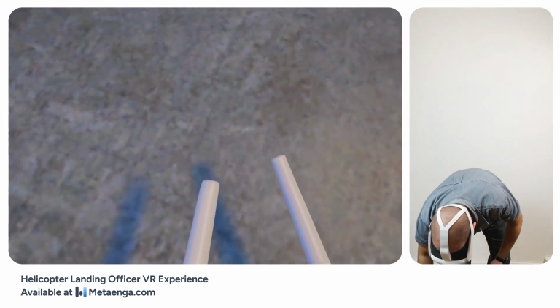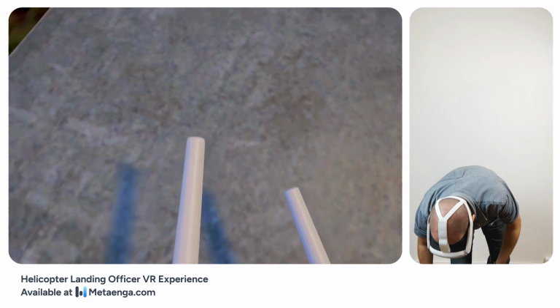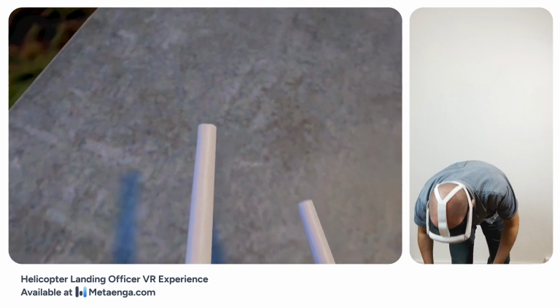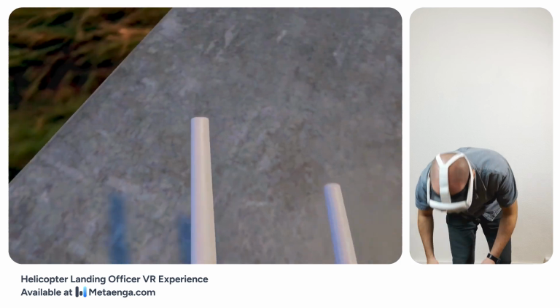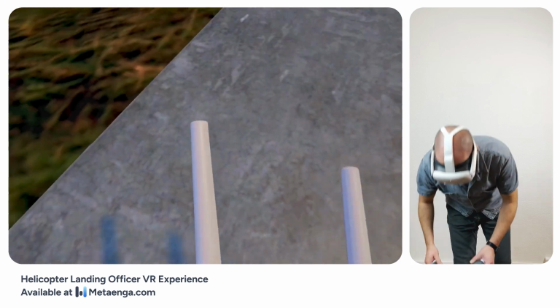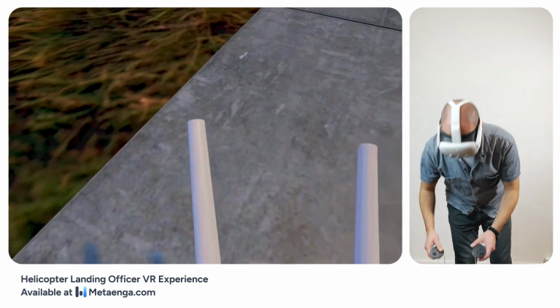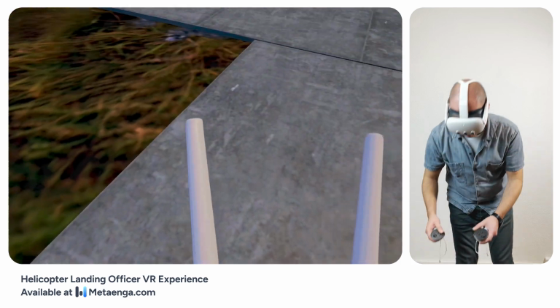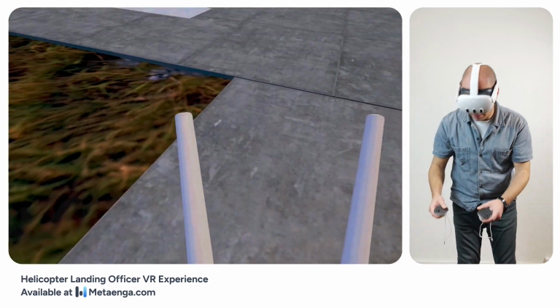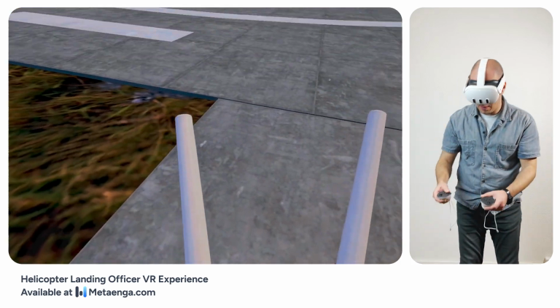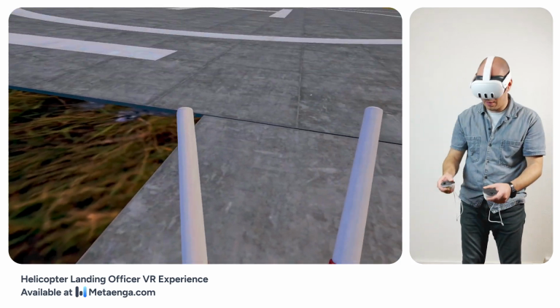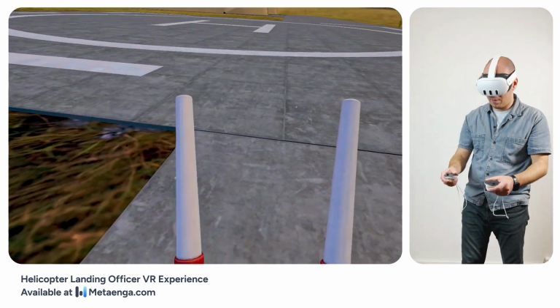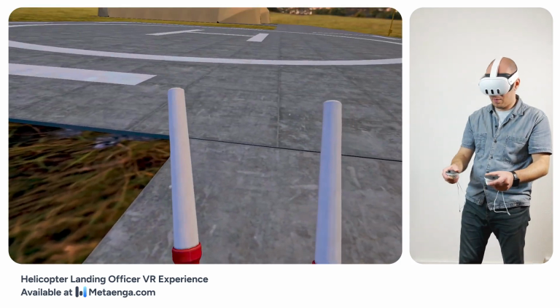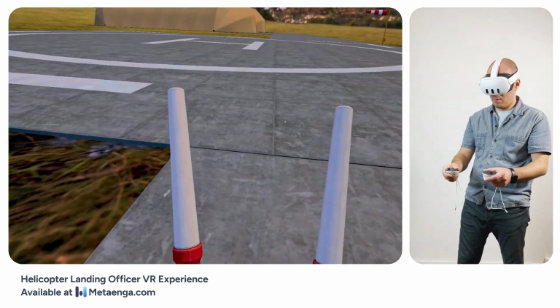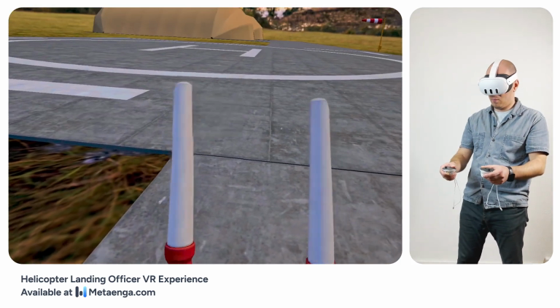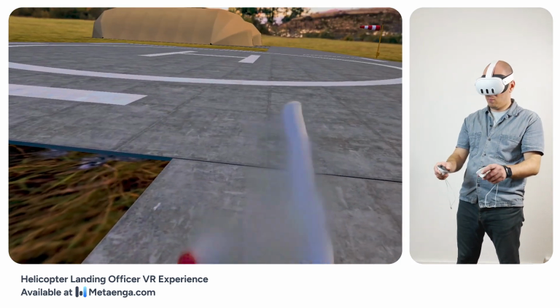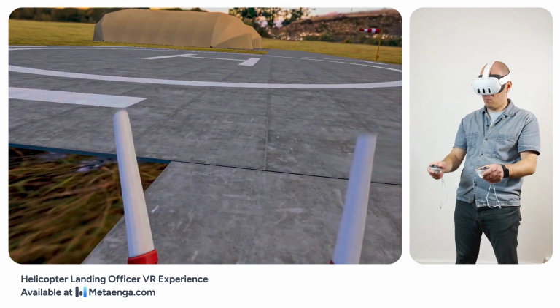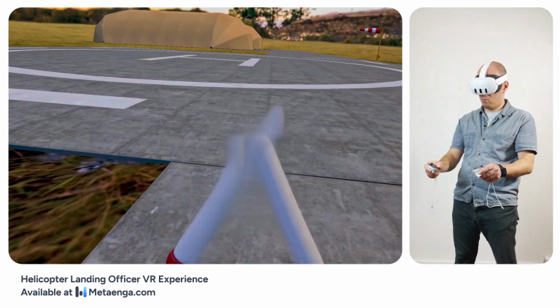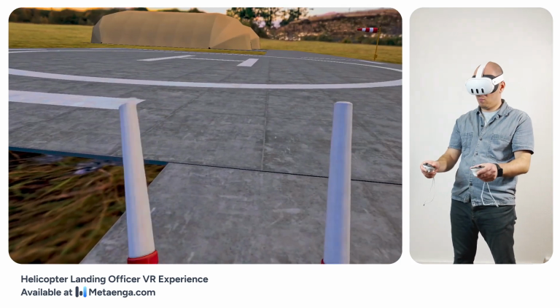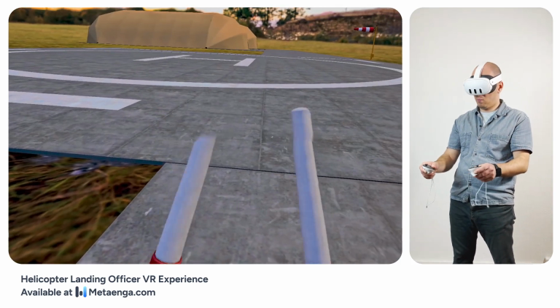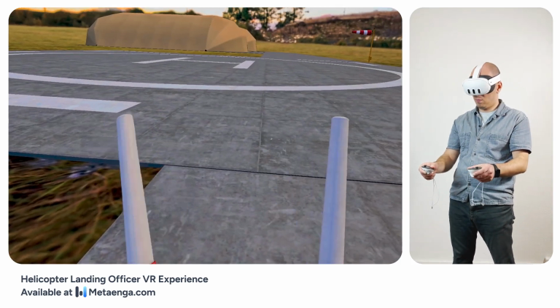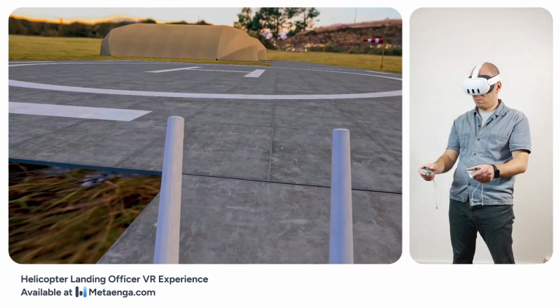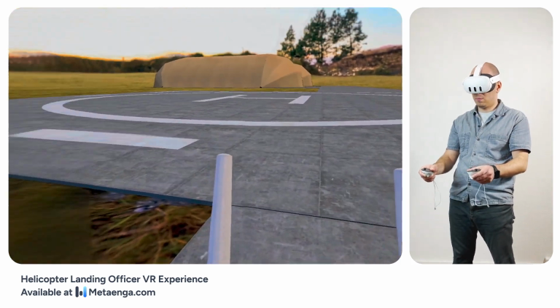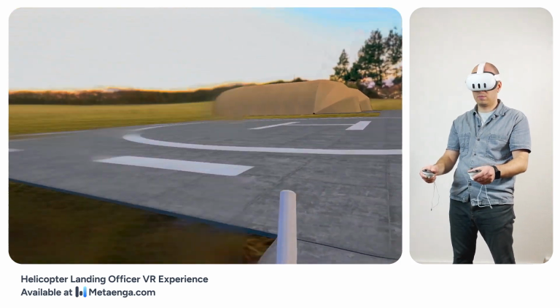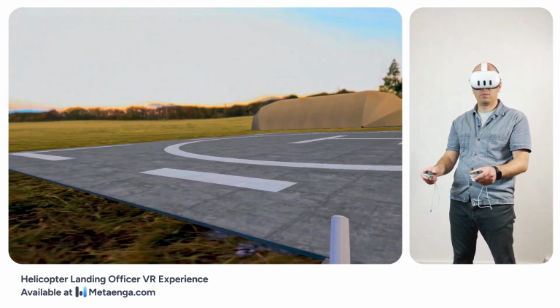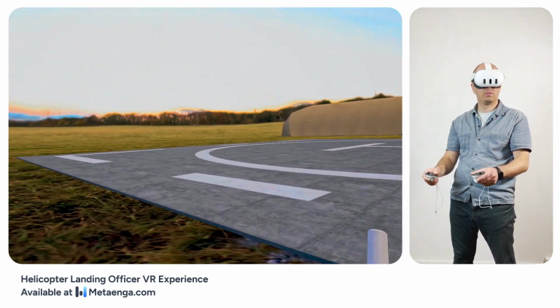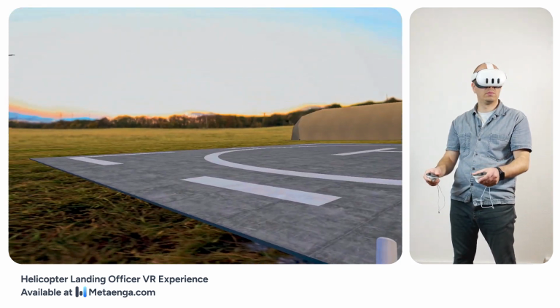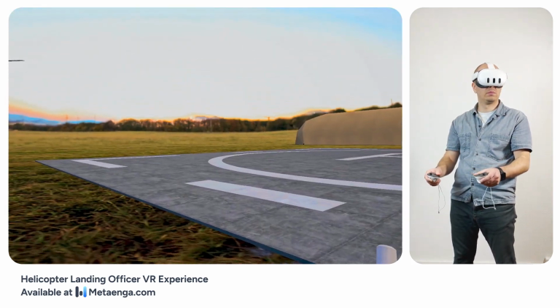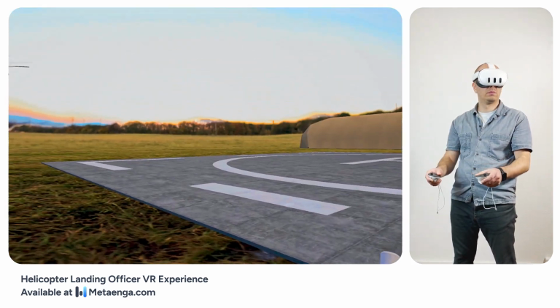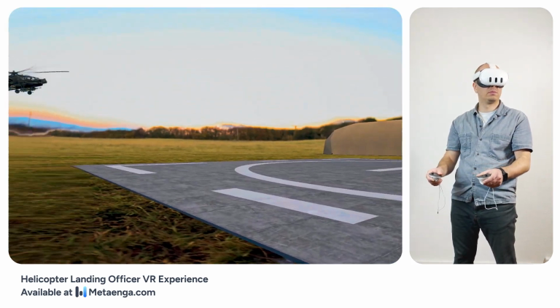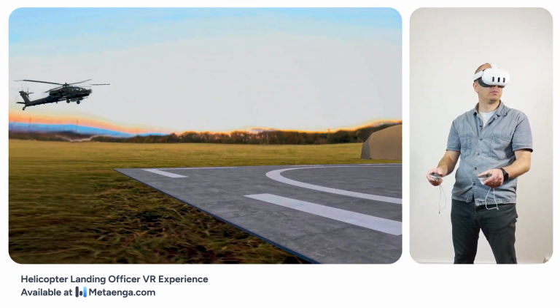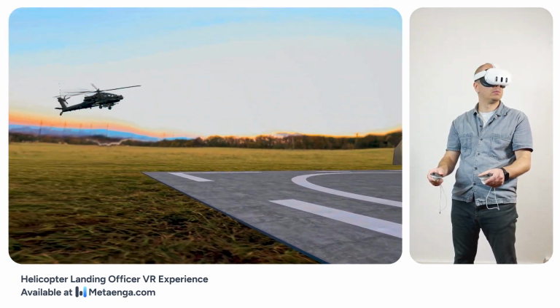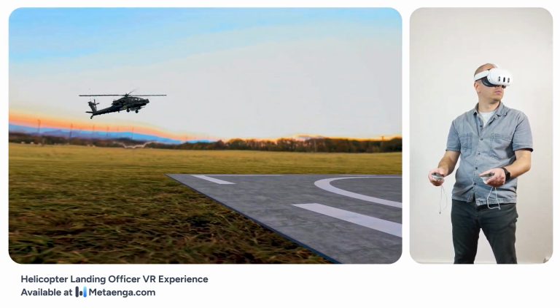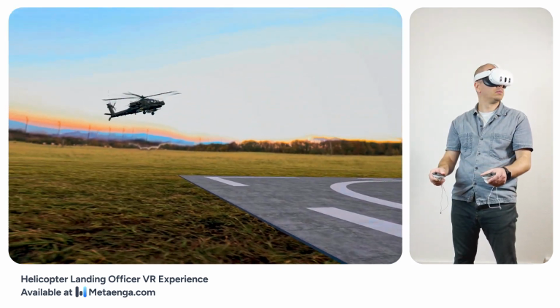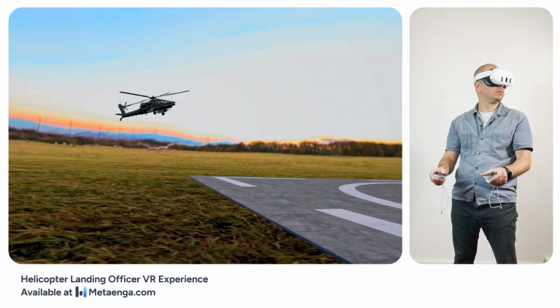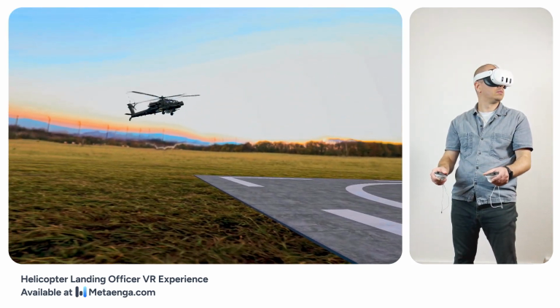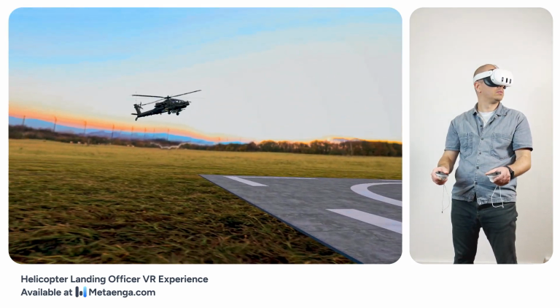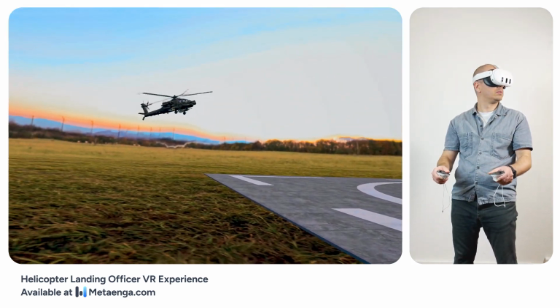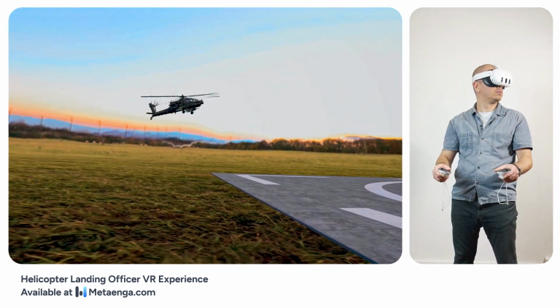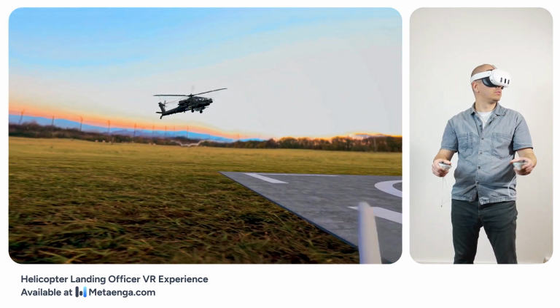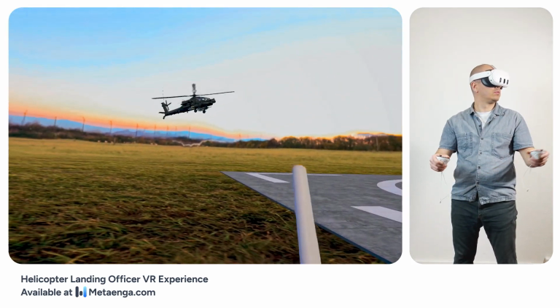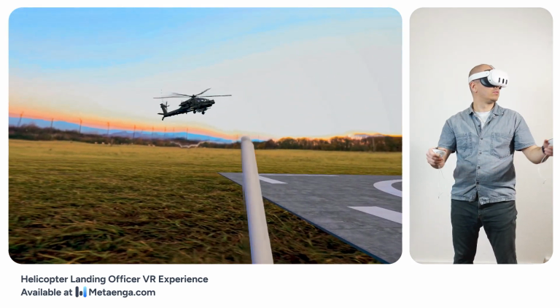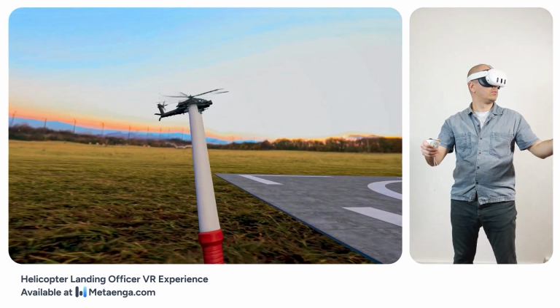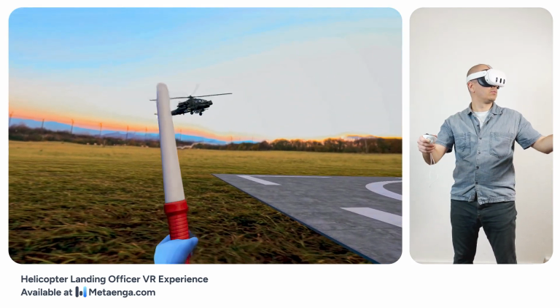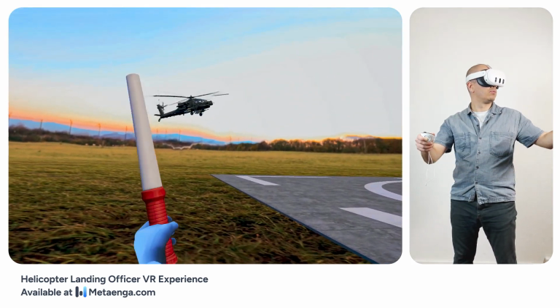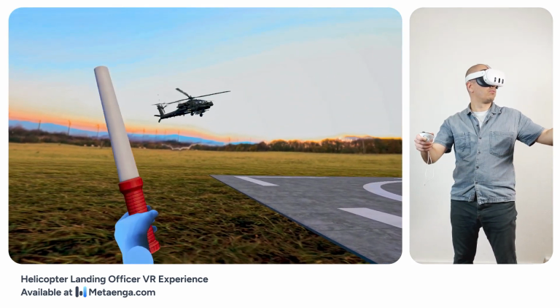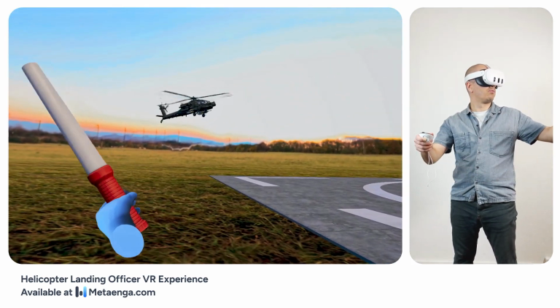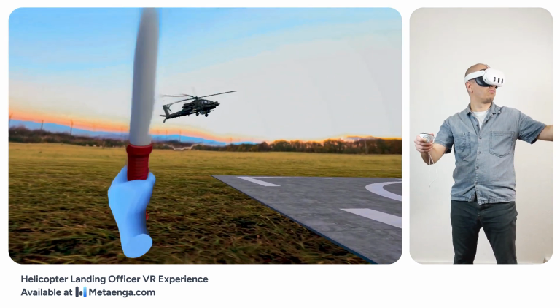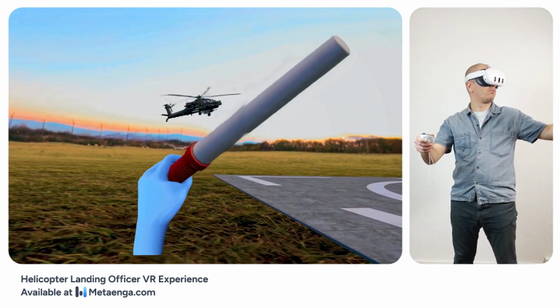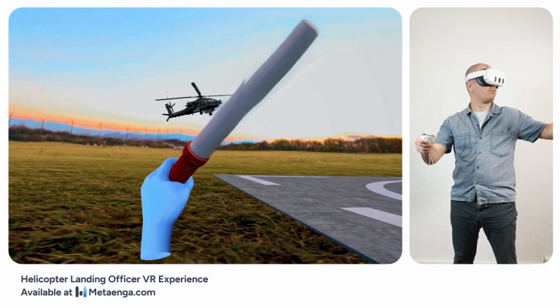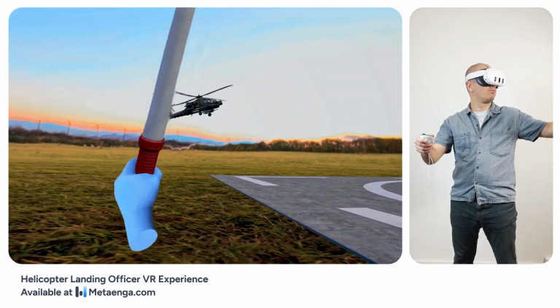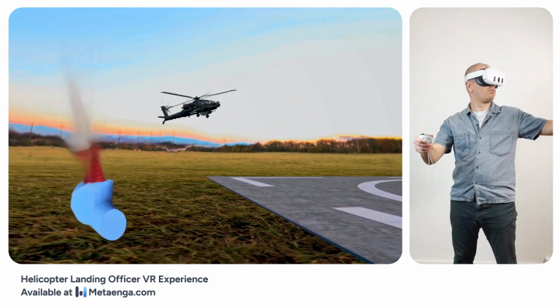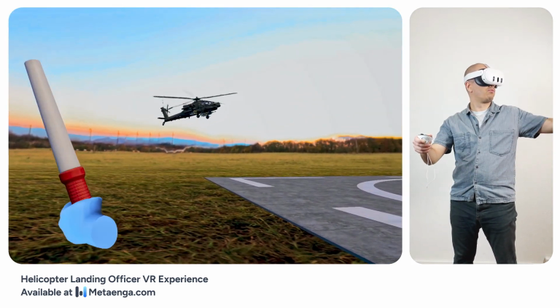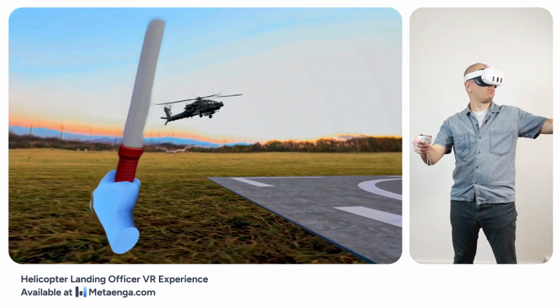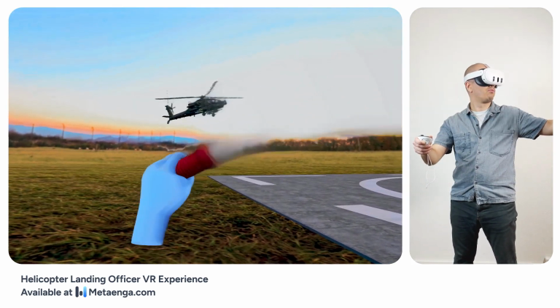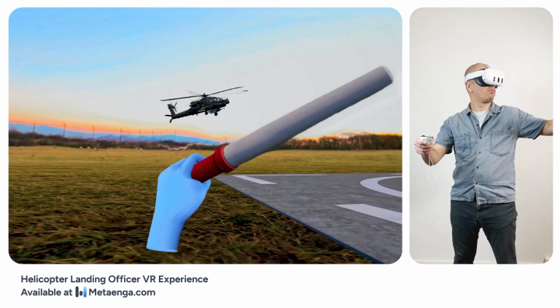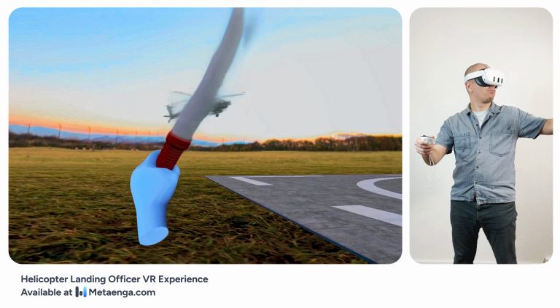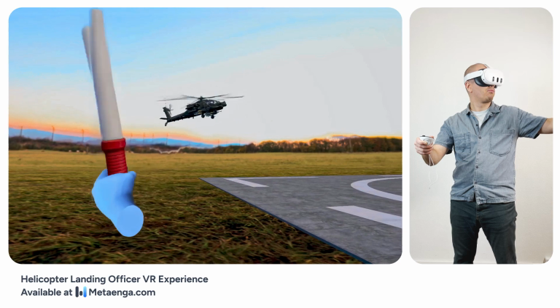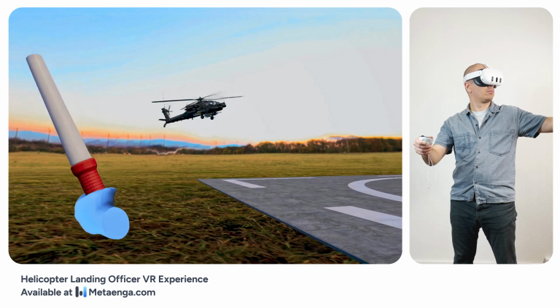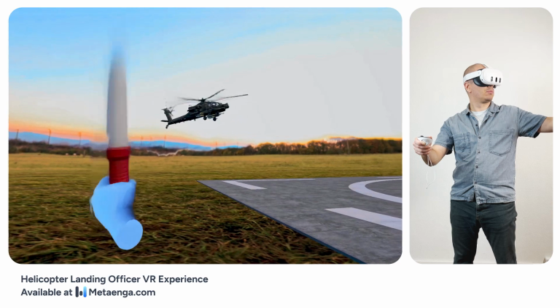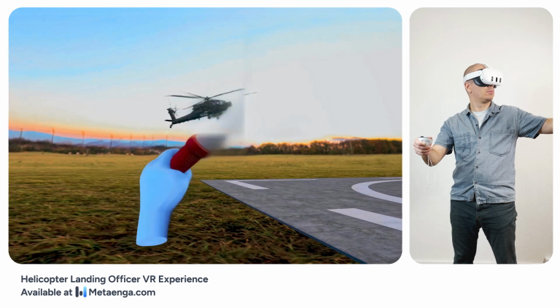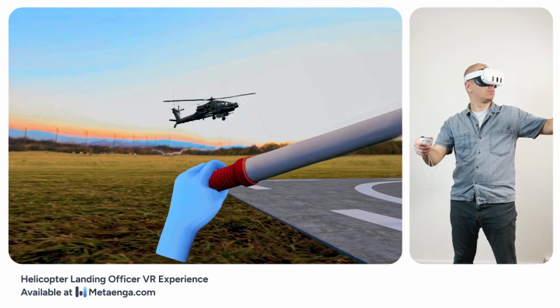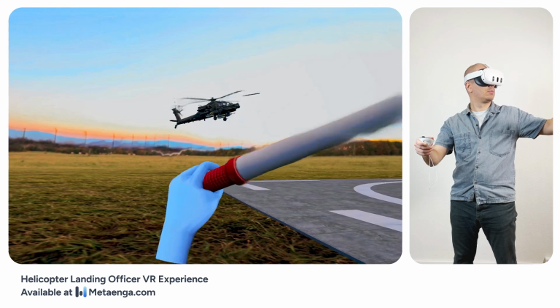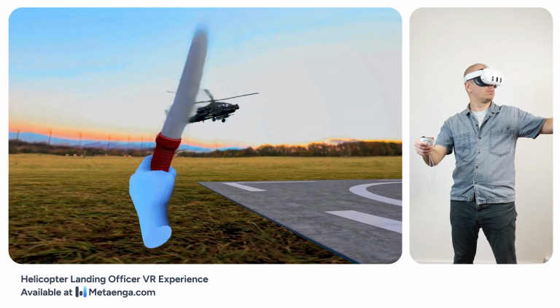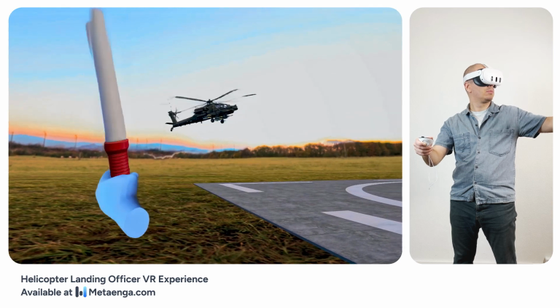Appreciate it, ground. Starting descent. Monitor wind and dust. Copy that, Eagle One. Eyes on you. Good luck with the landing.